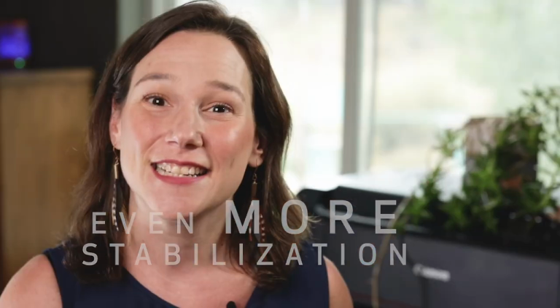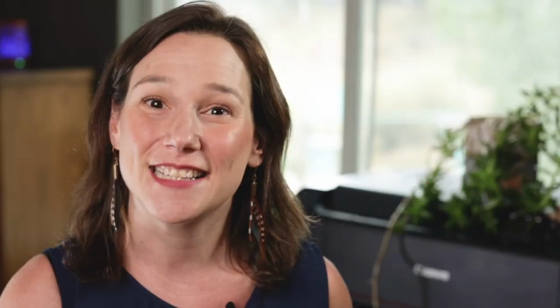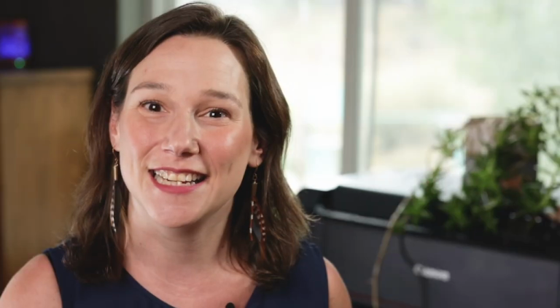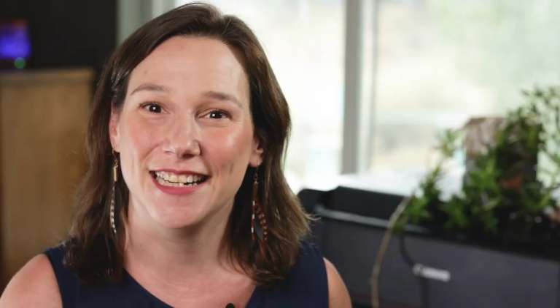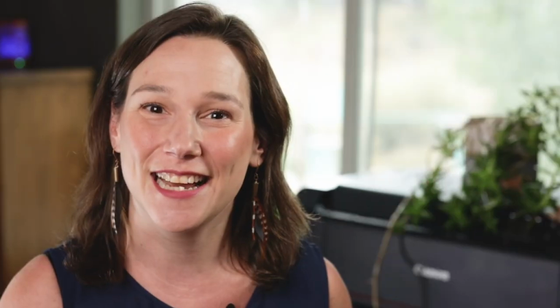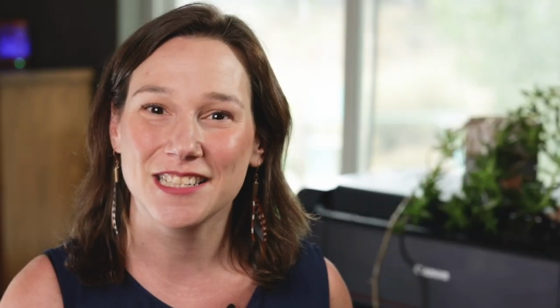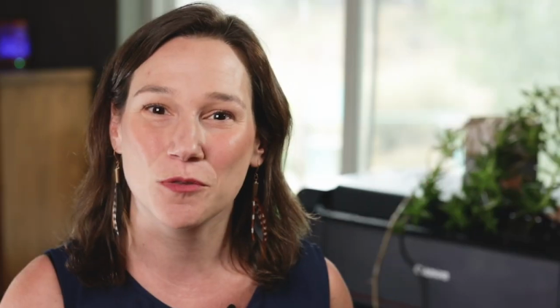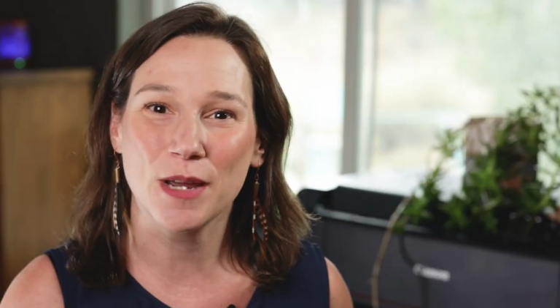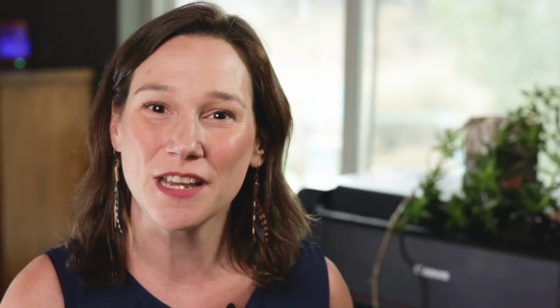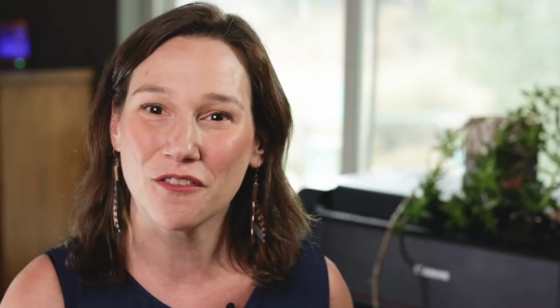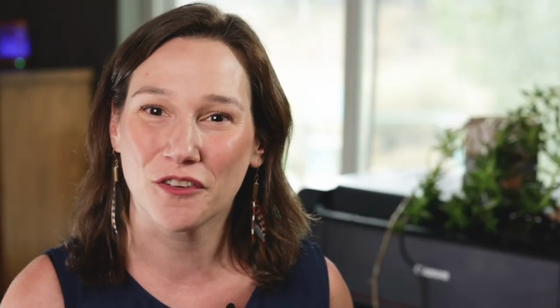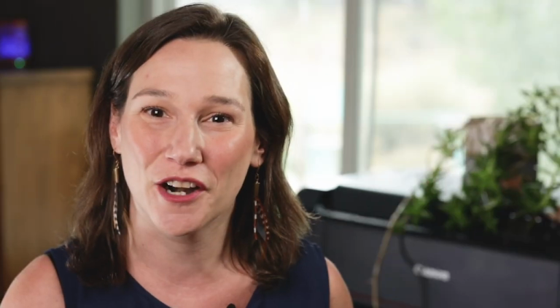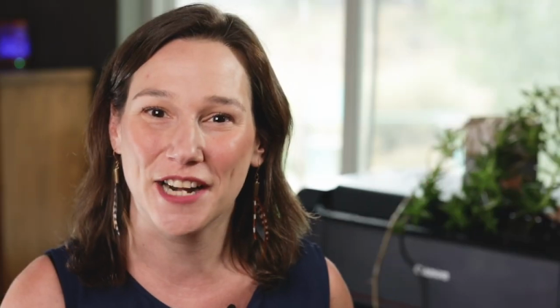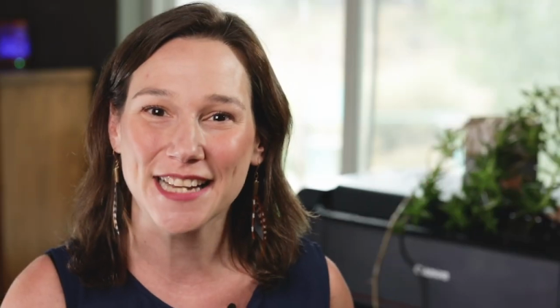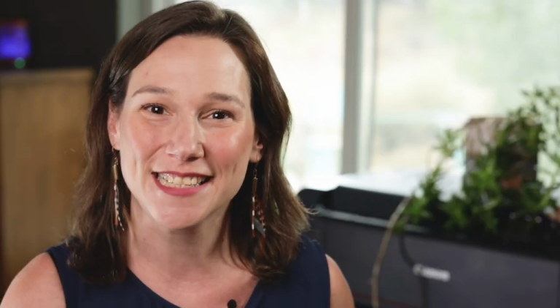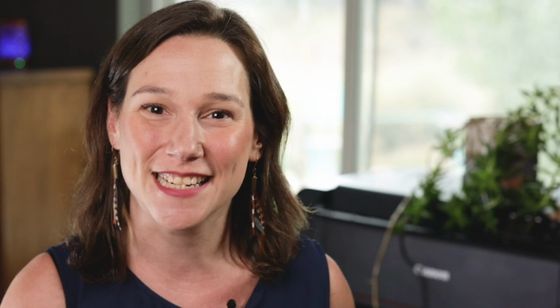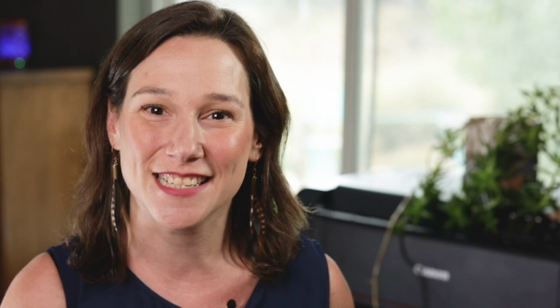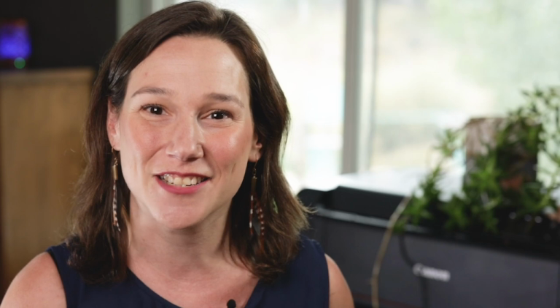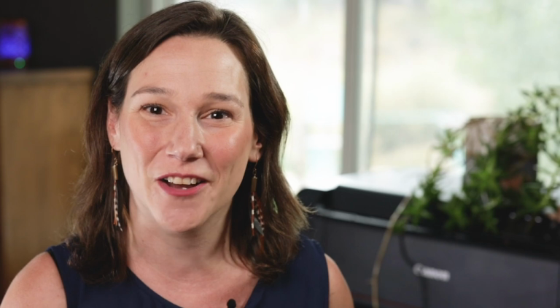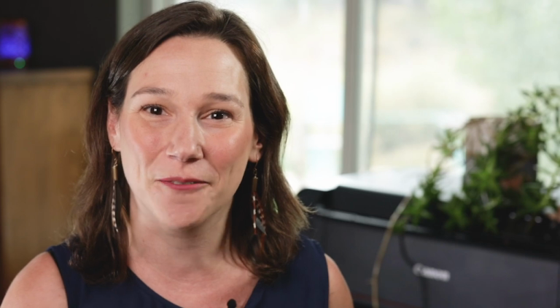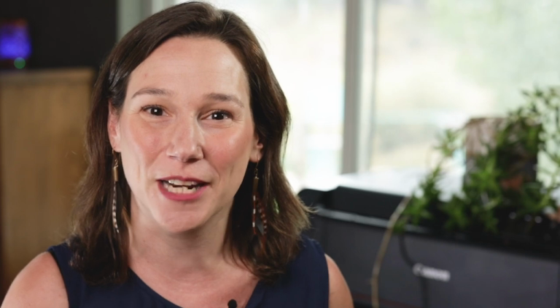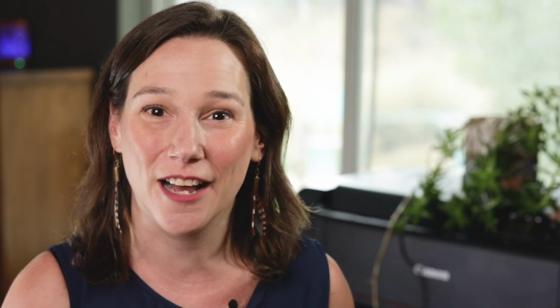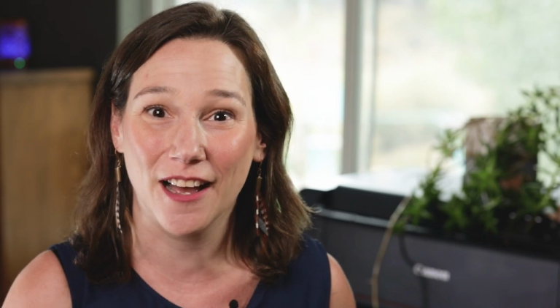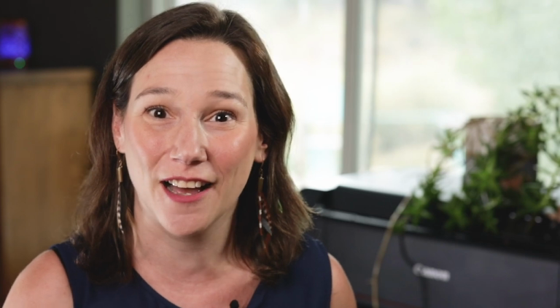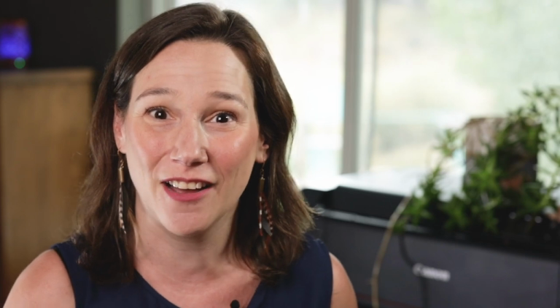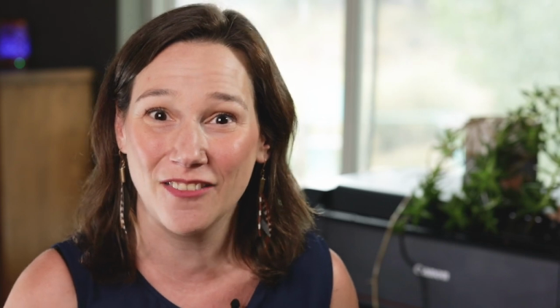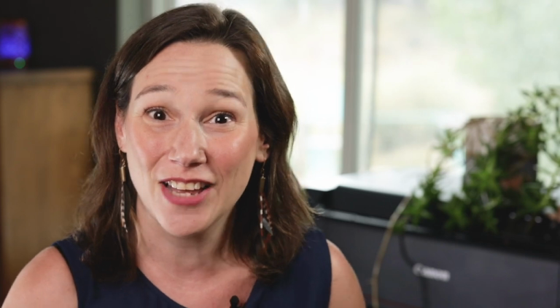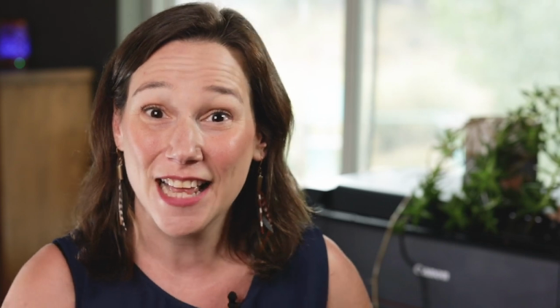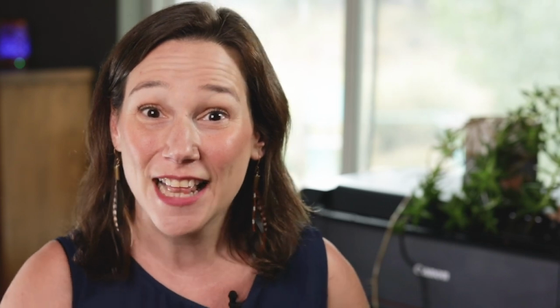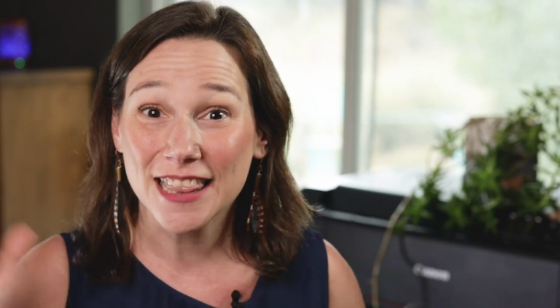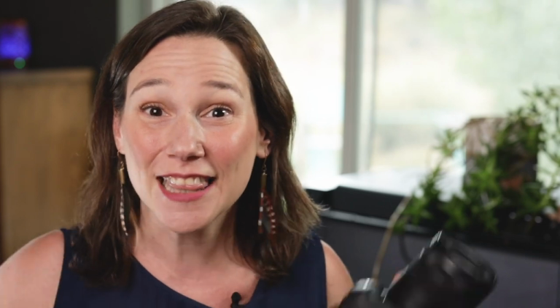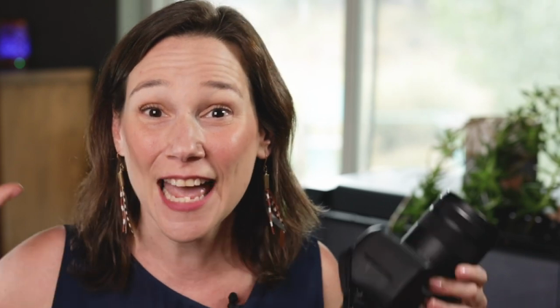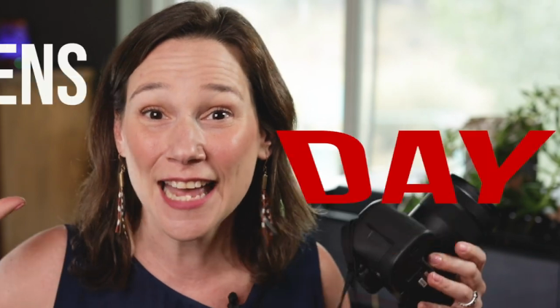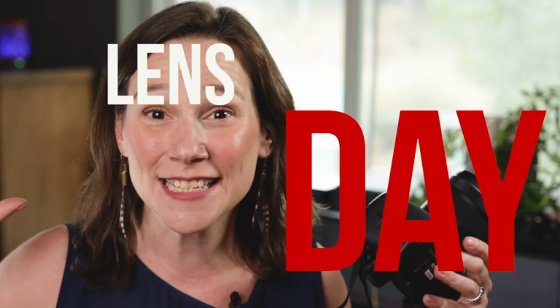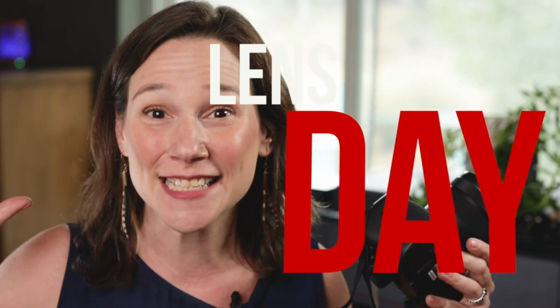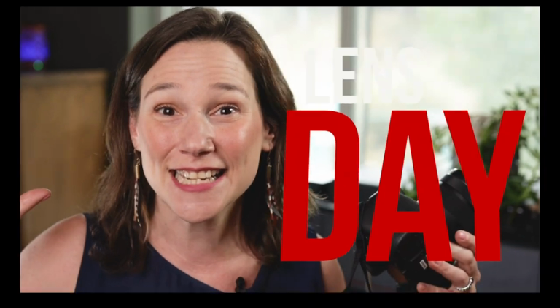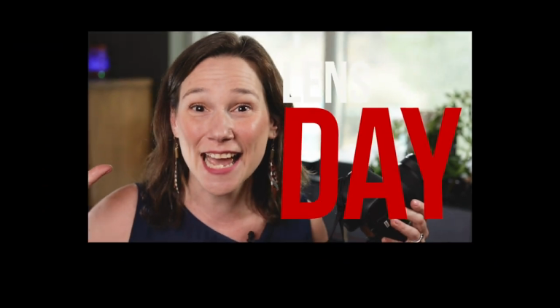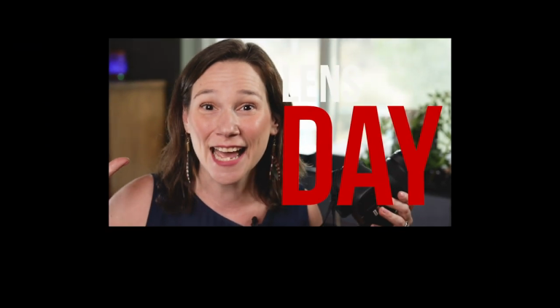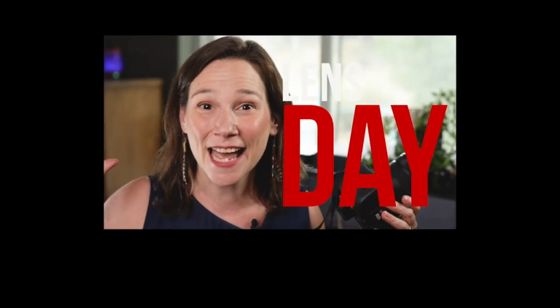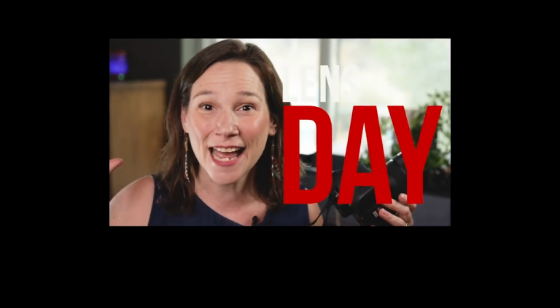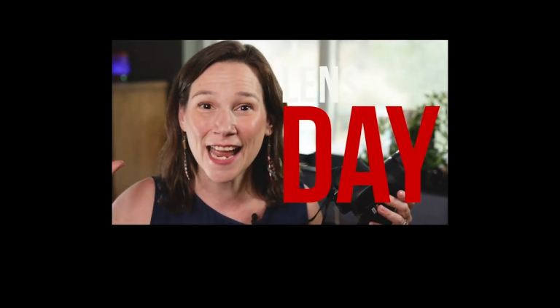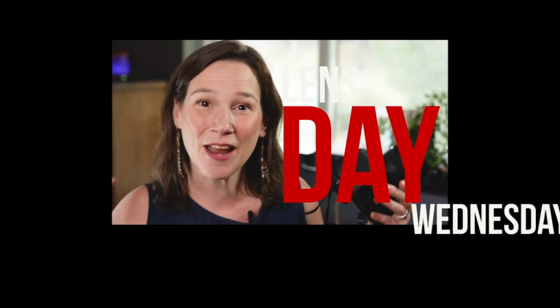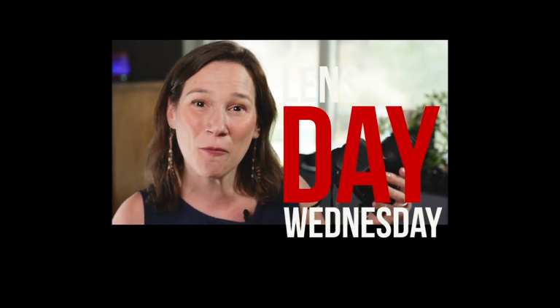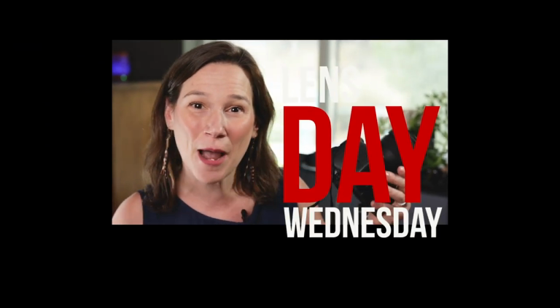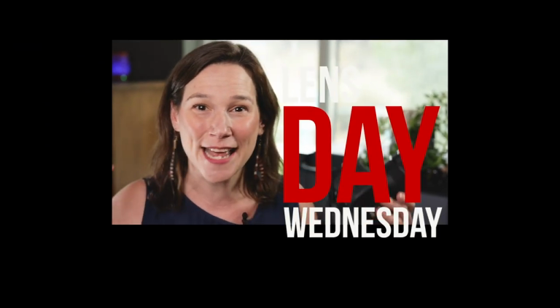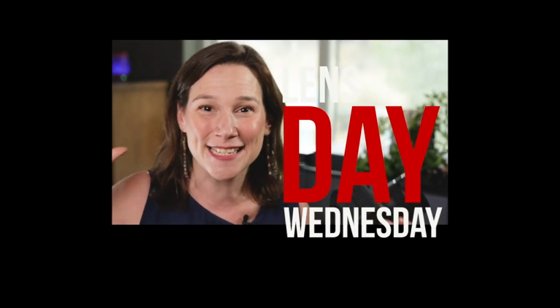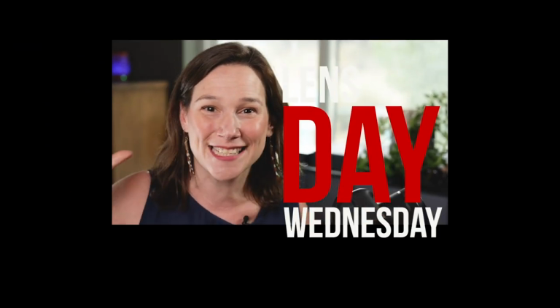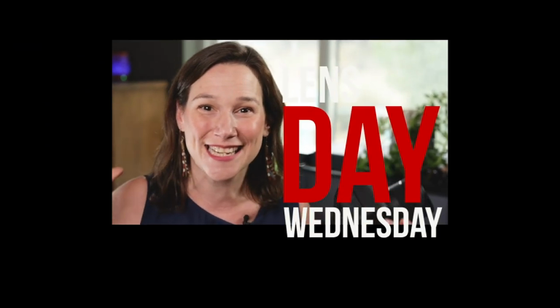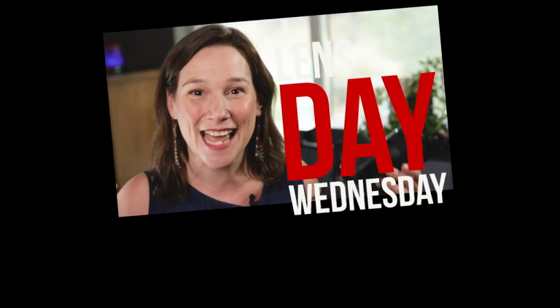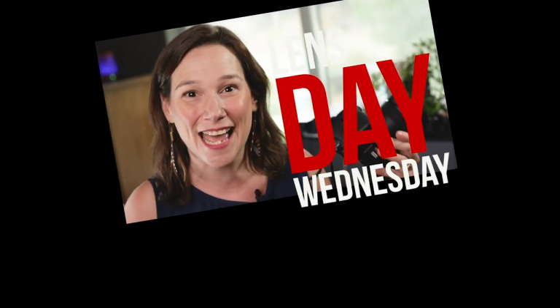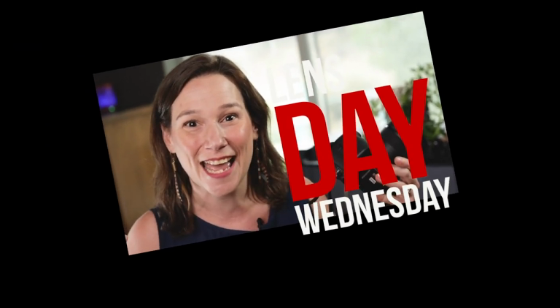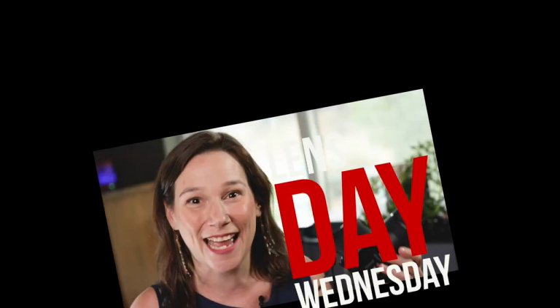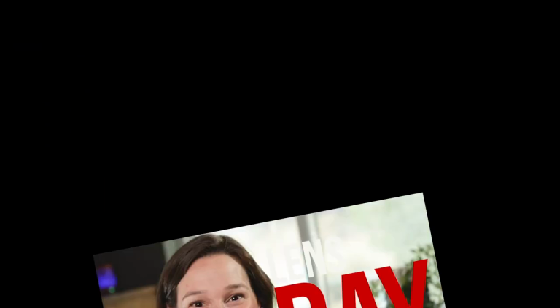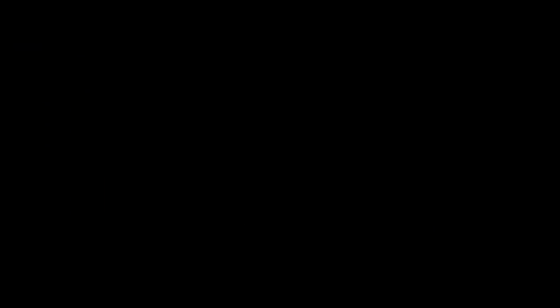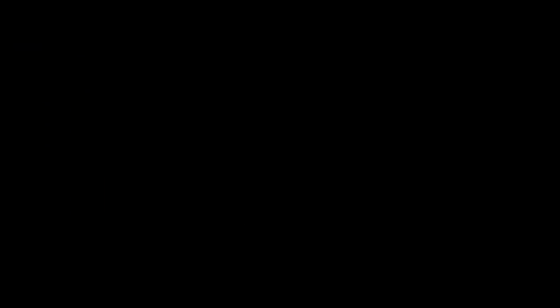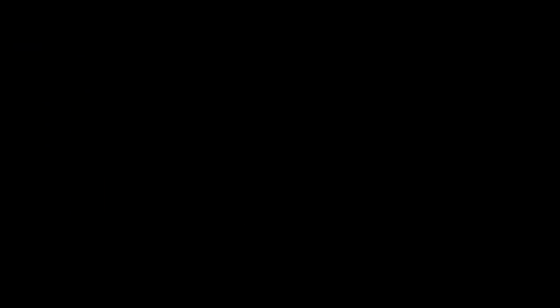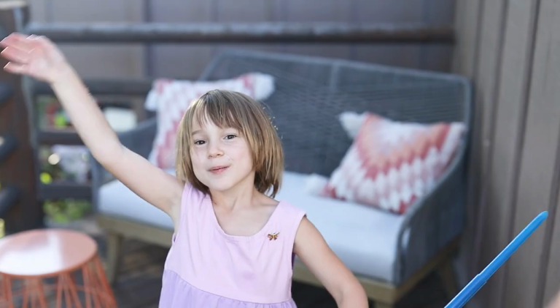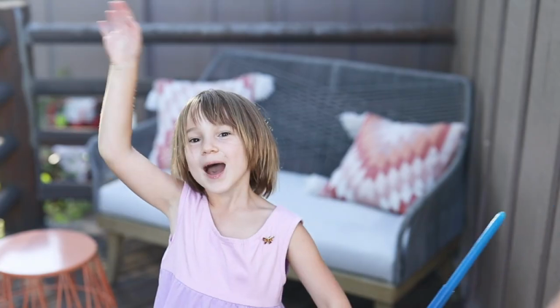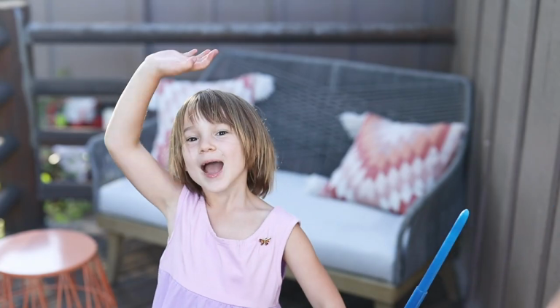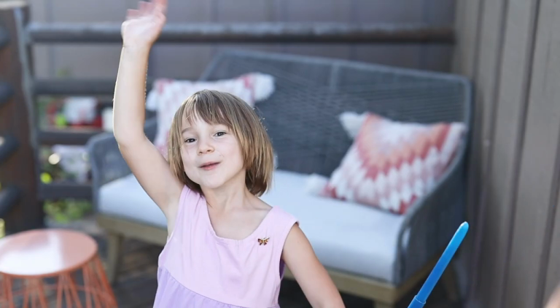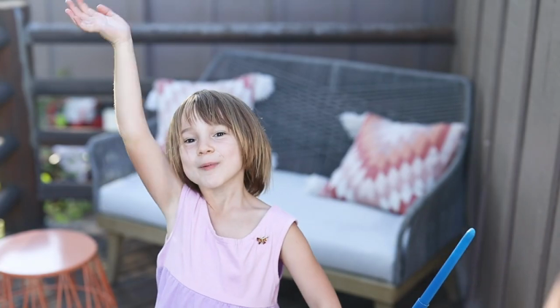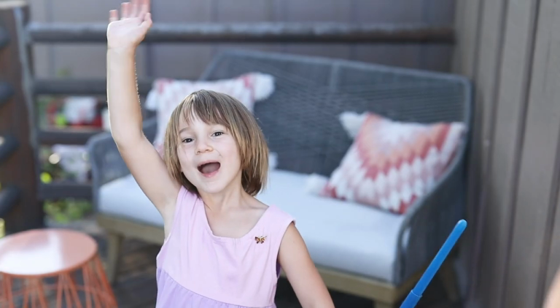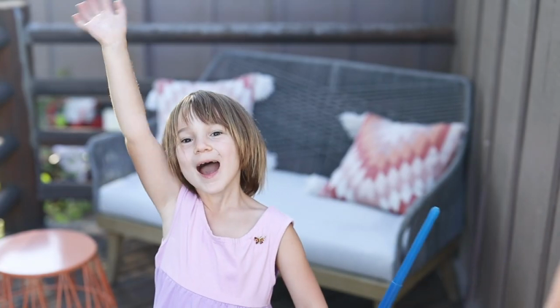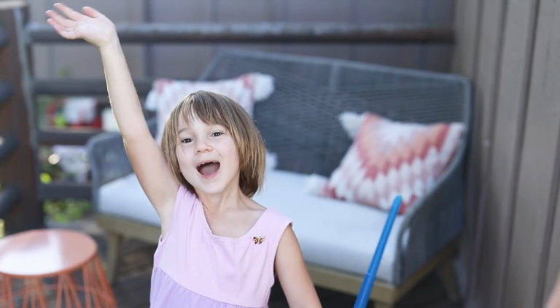See you next week for our next installment of Lensday Wednesday! Bye bye!